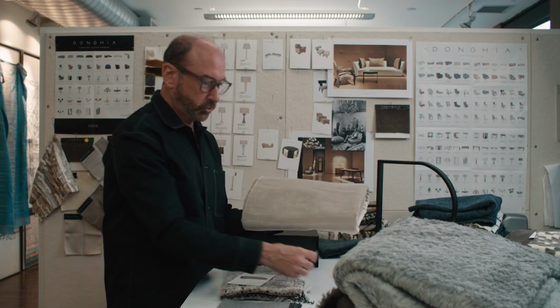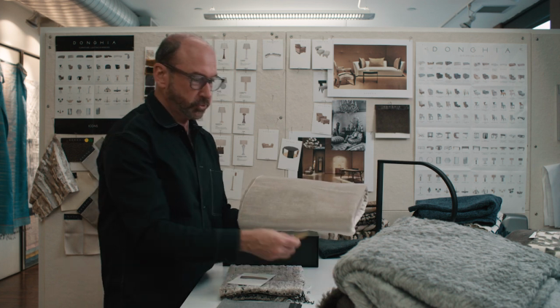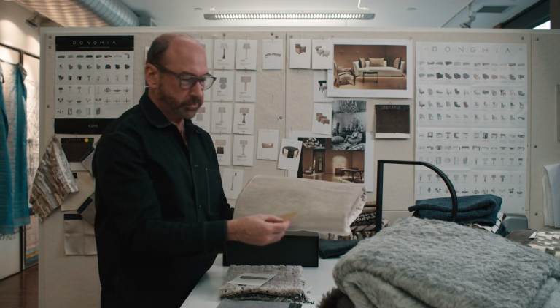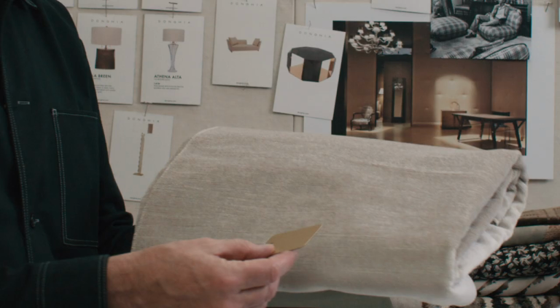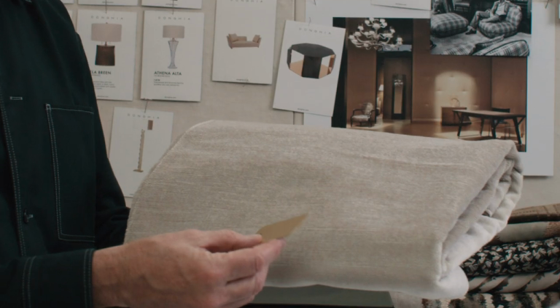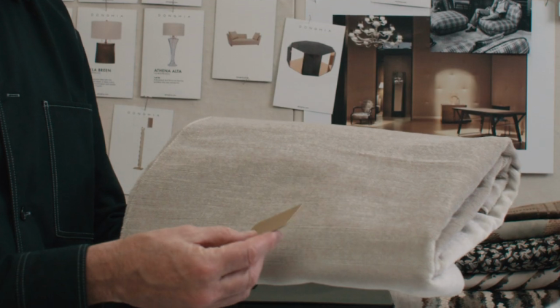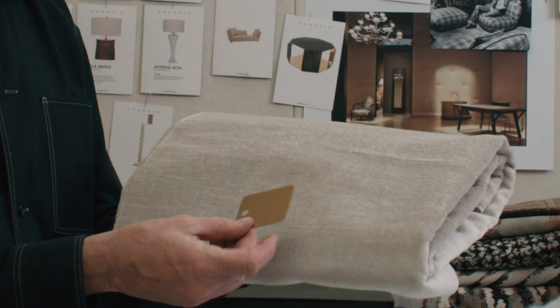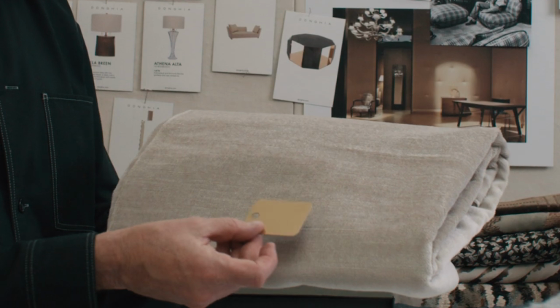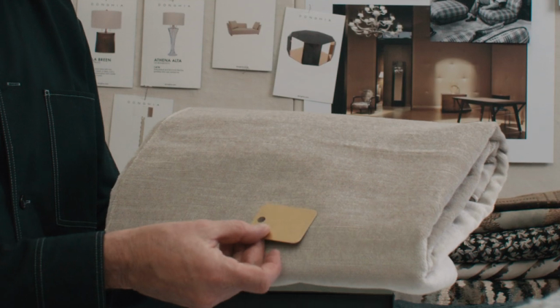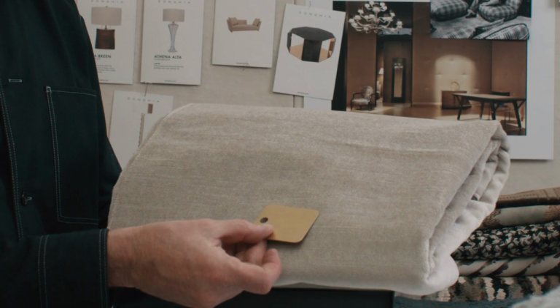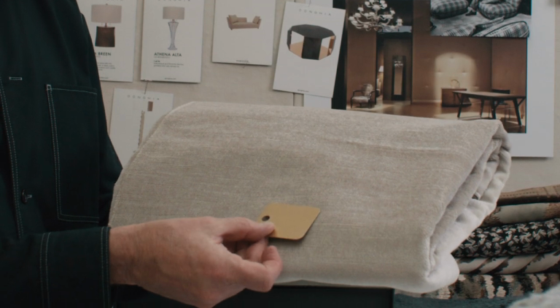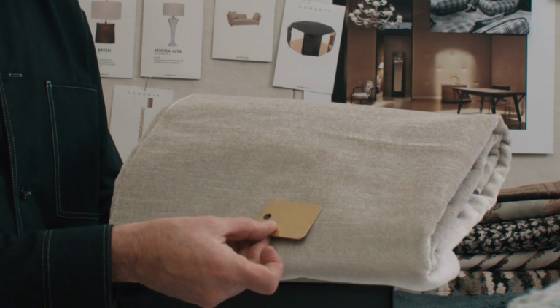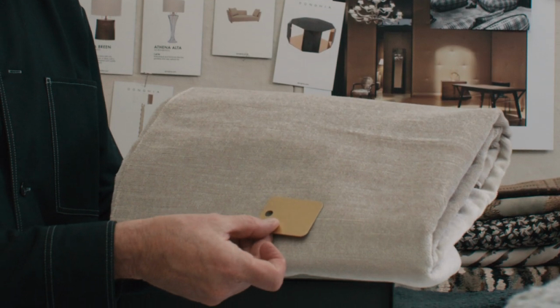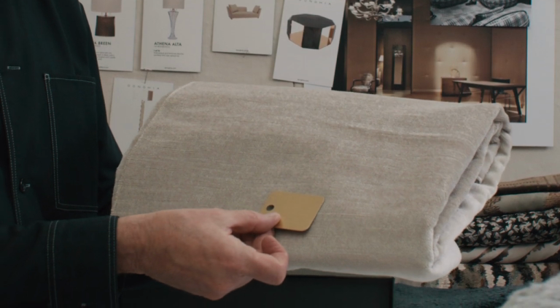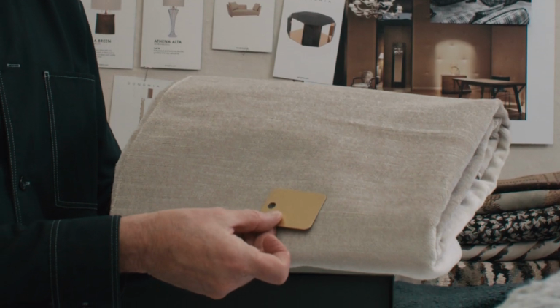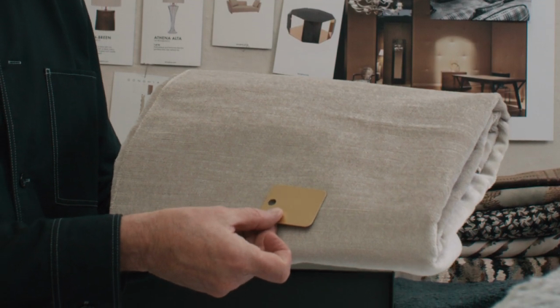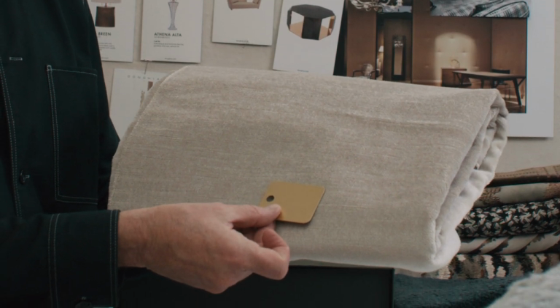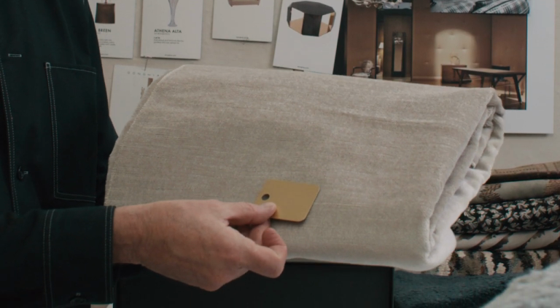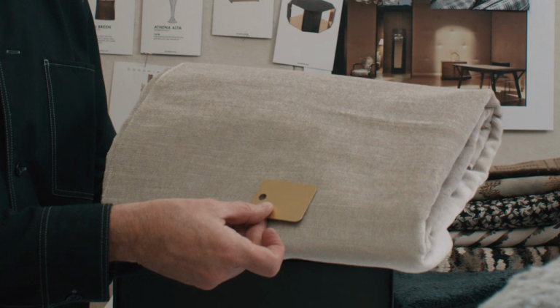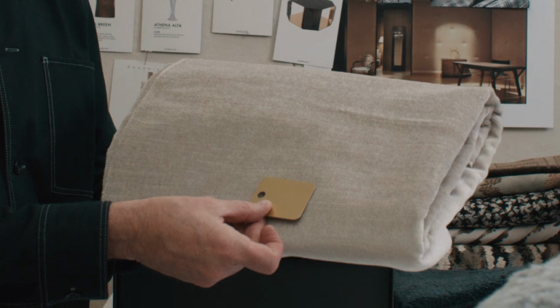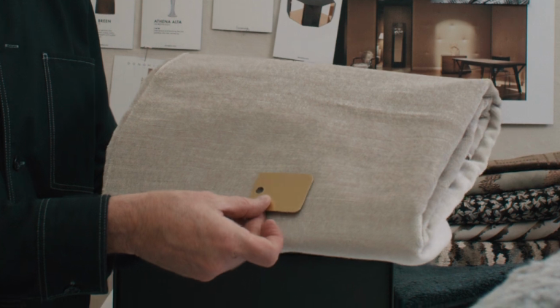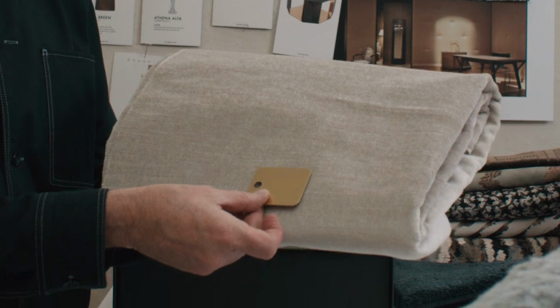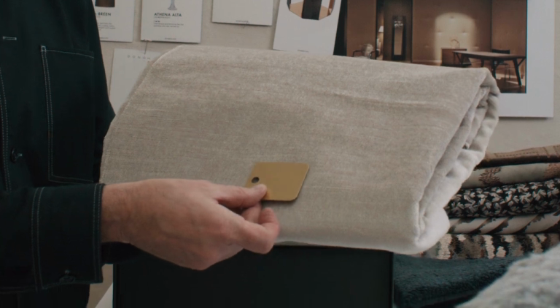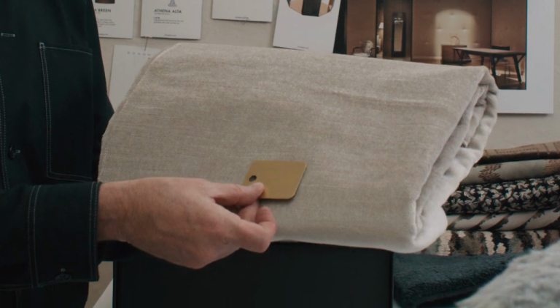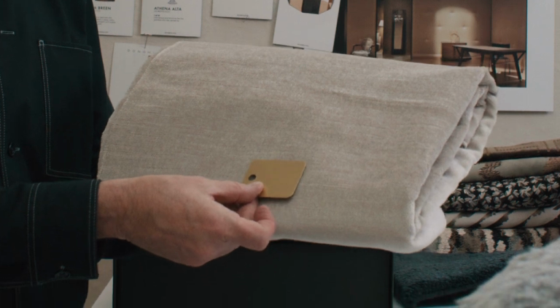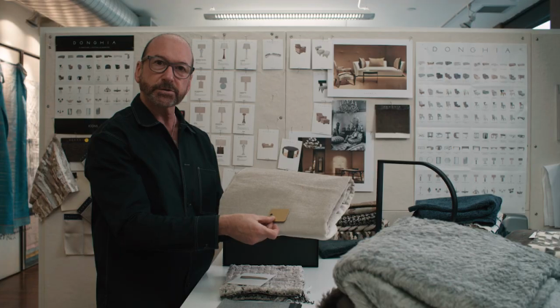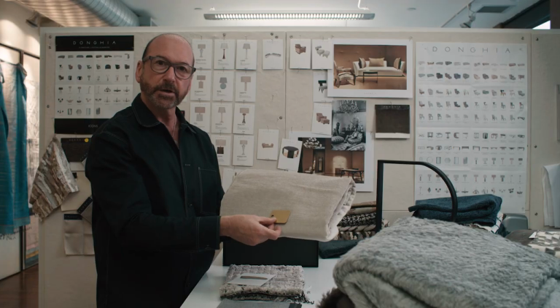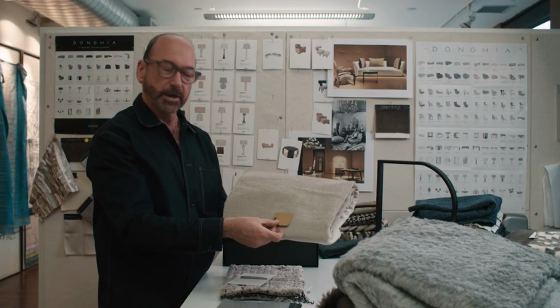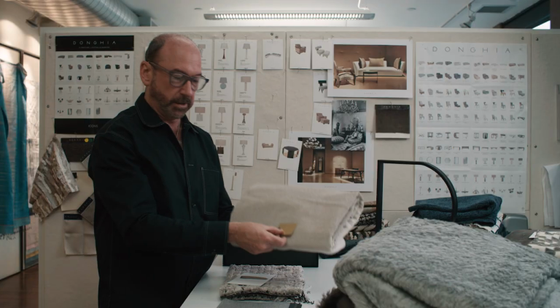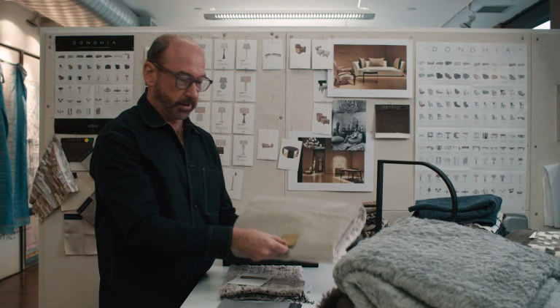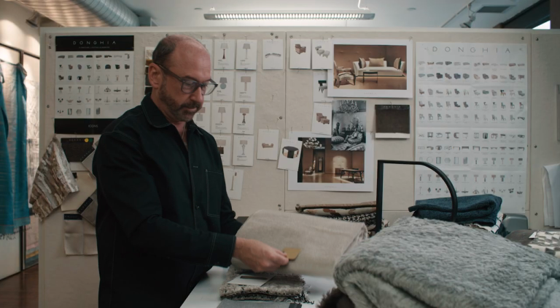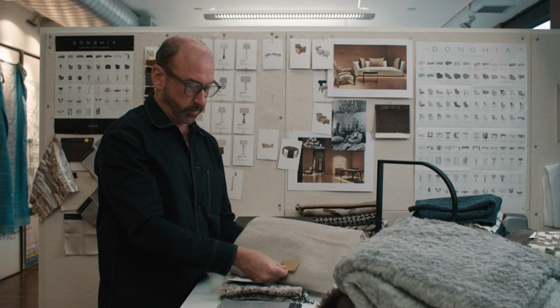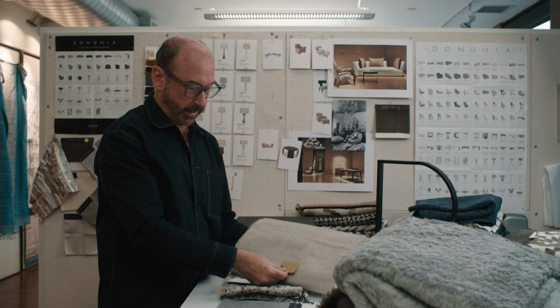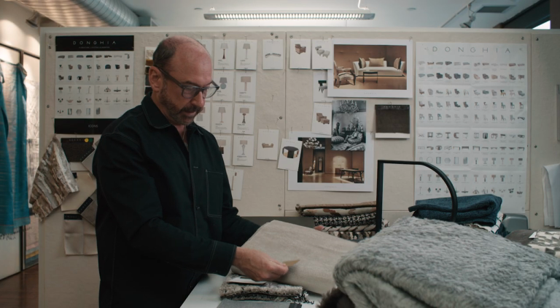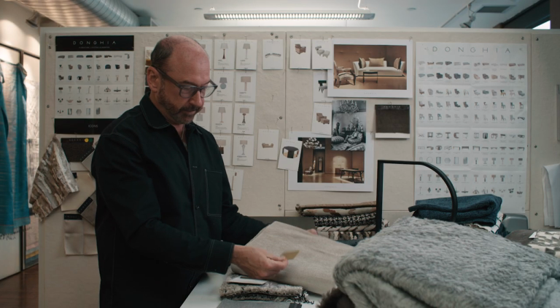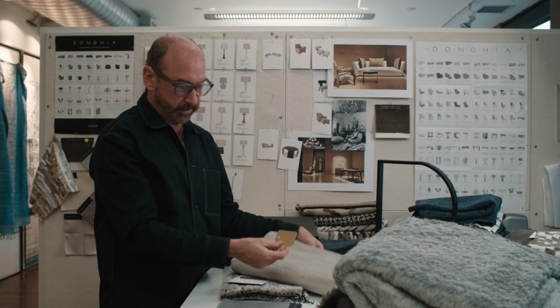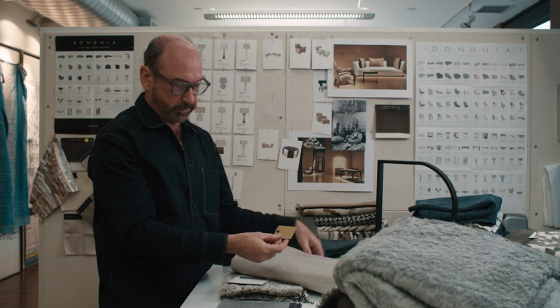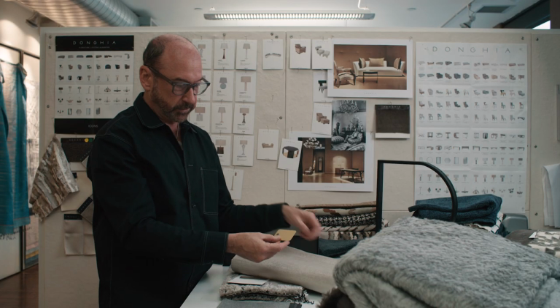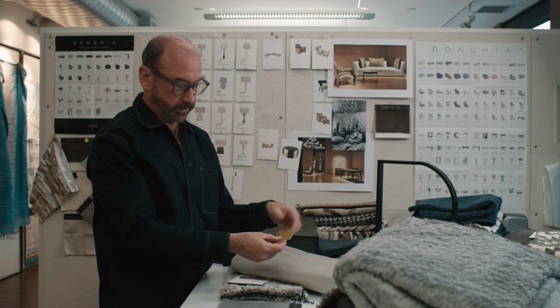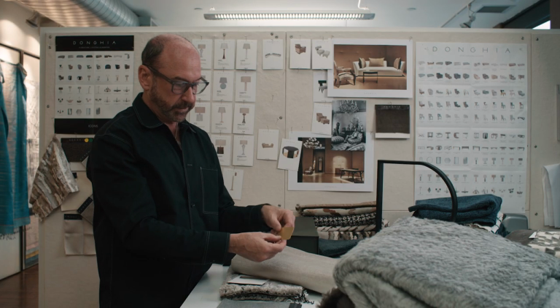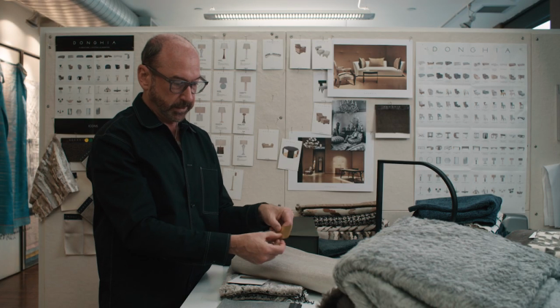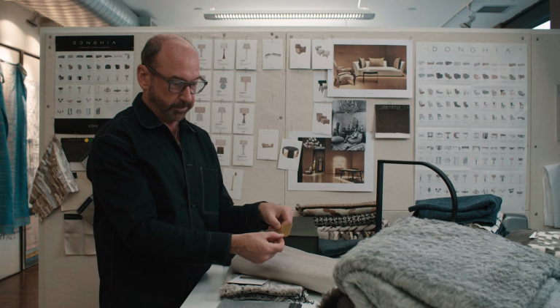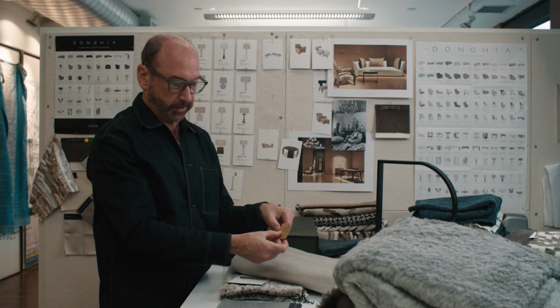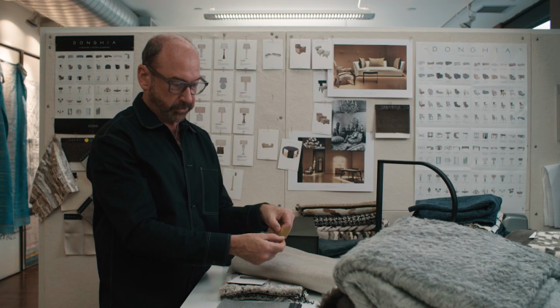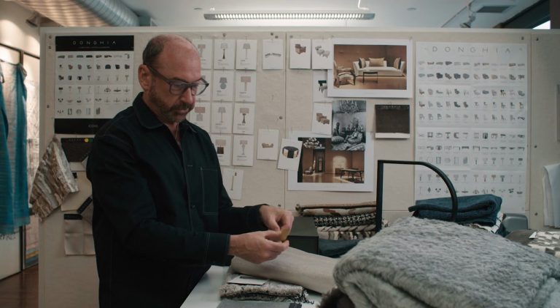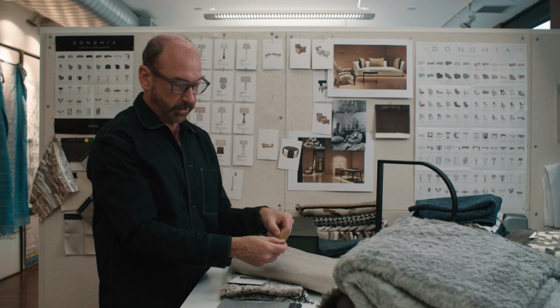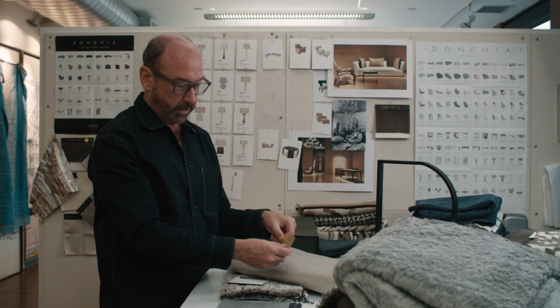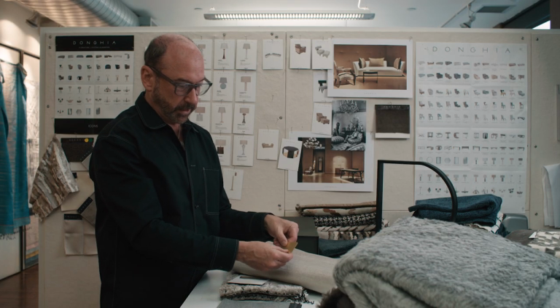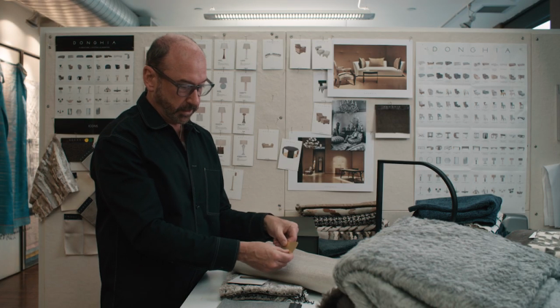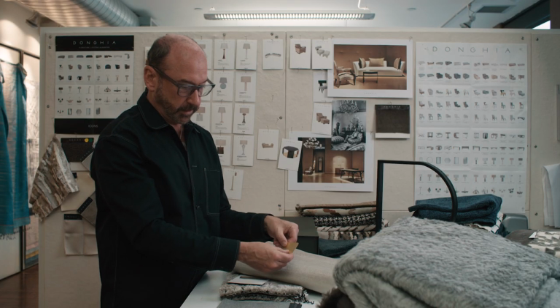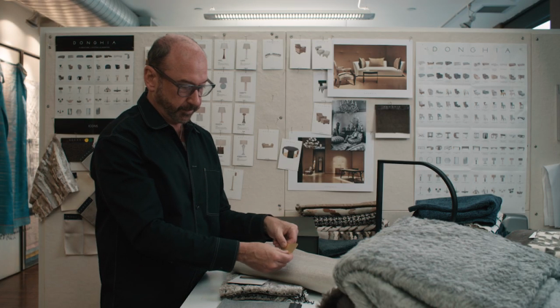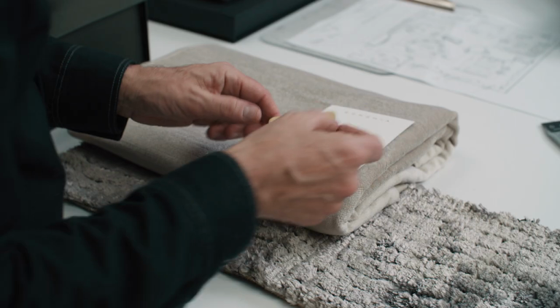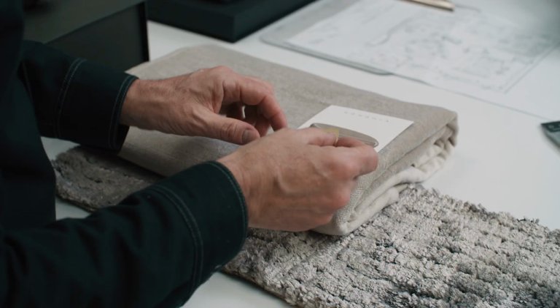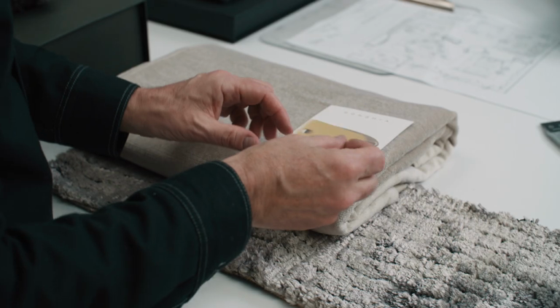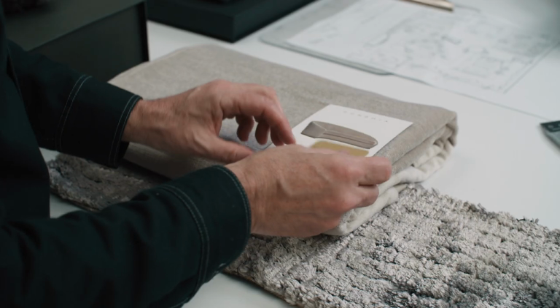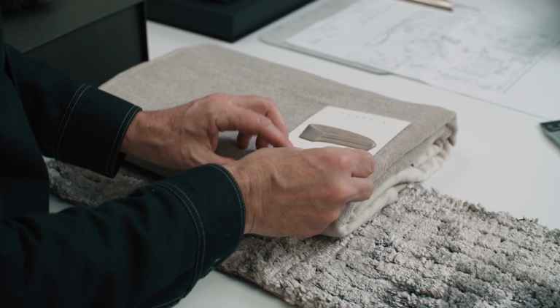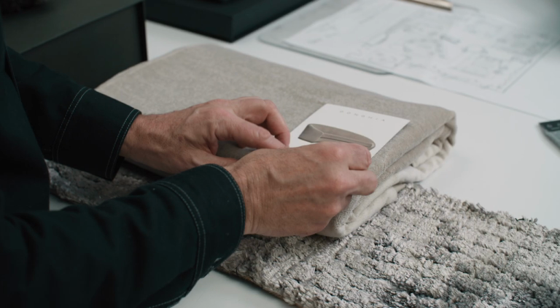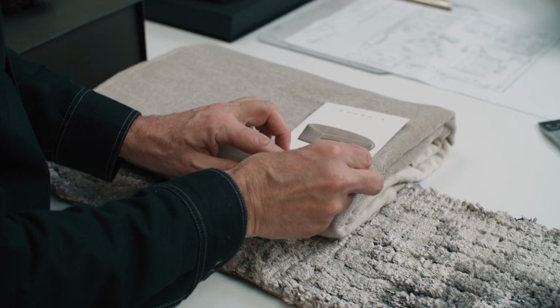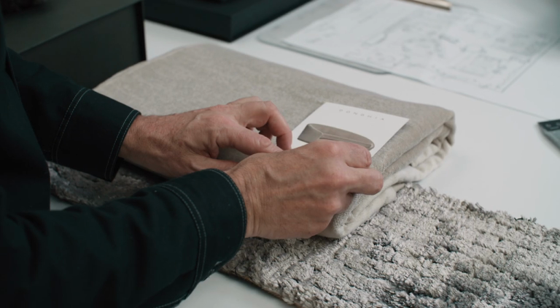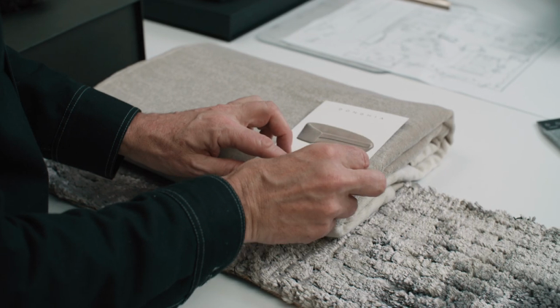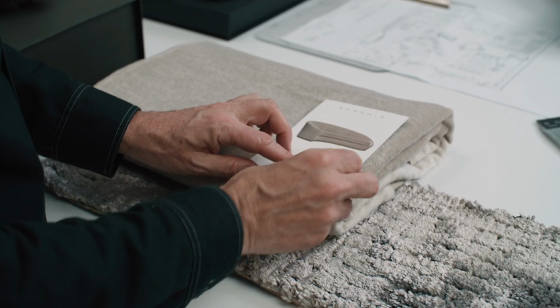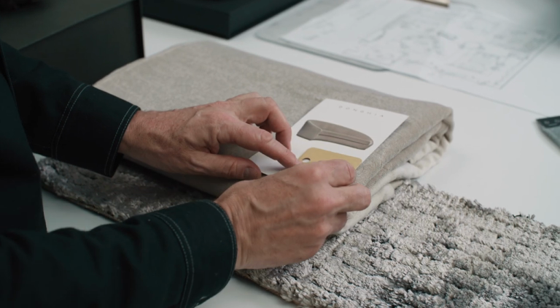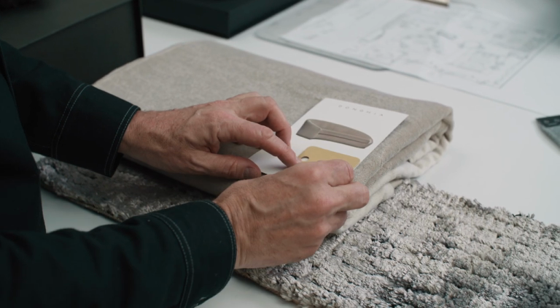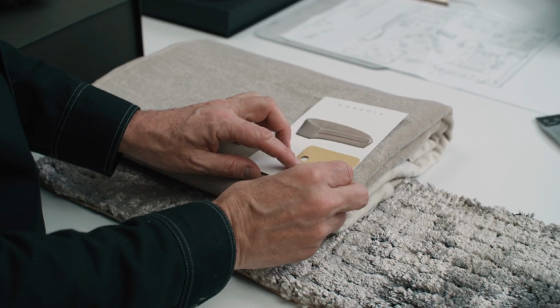Choosing a wonderful metallic finish for the base — you're seeing a brushed brass finish on that.